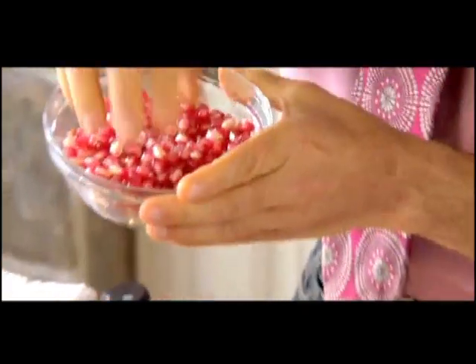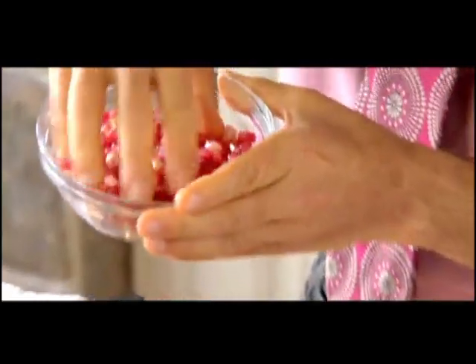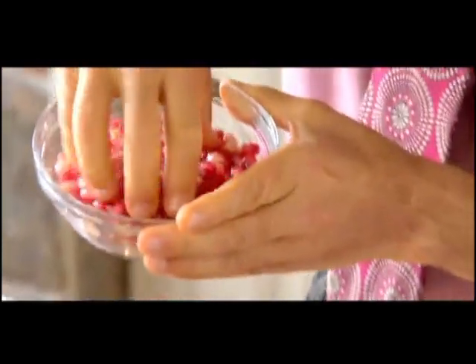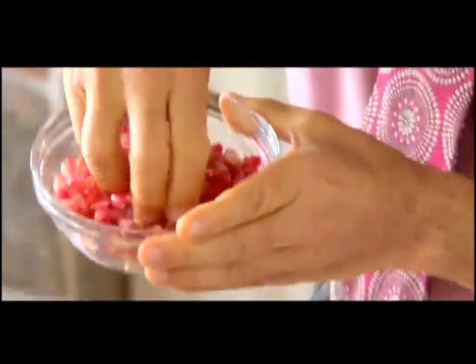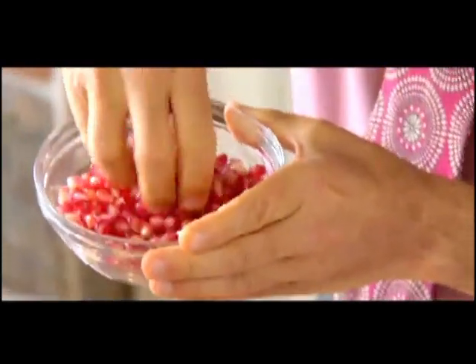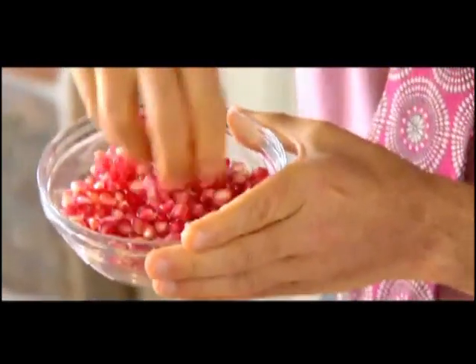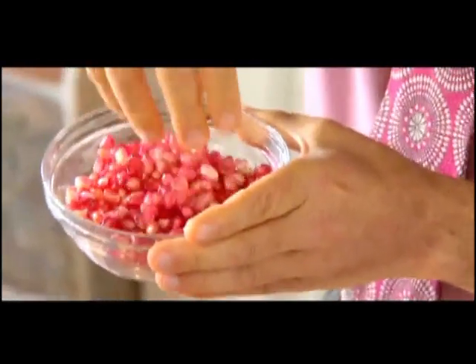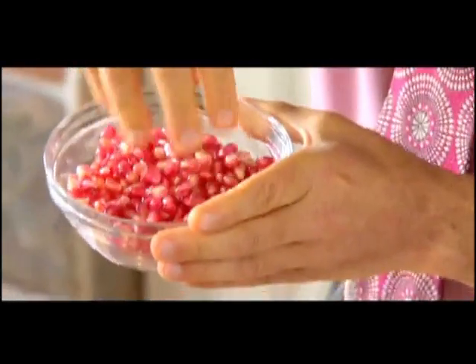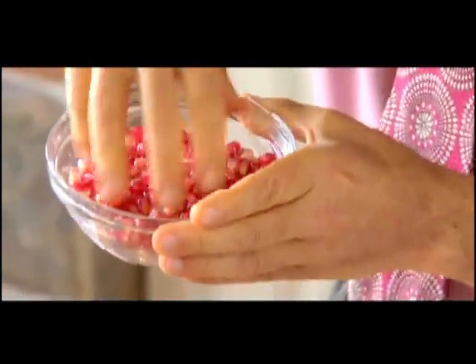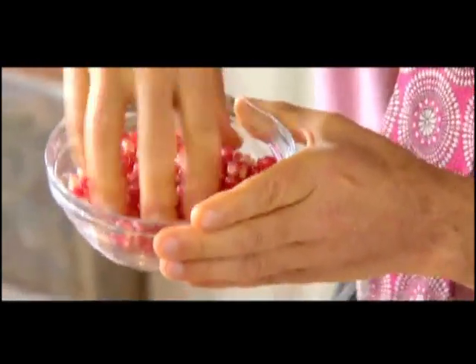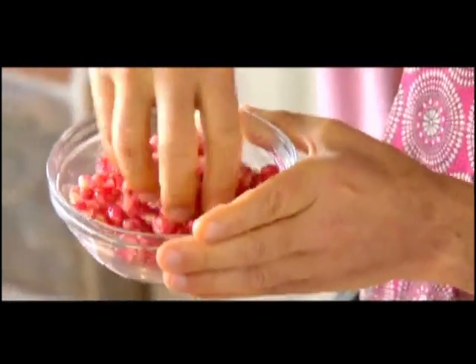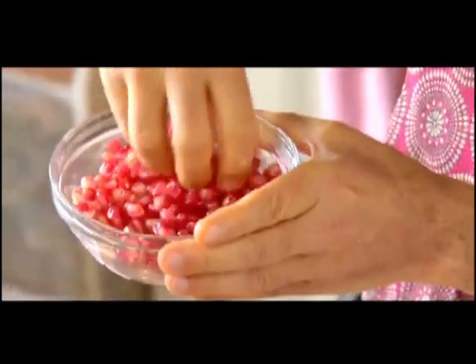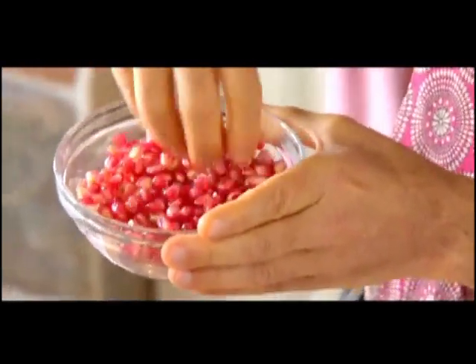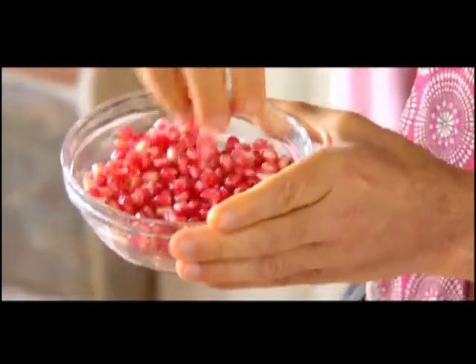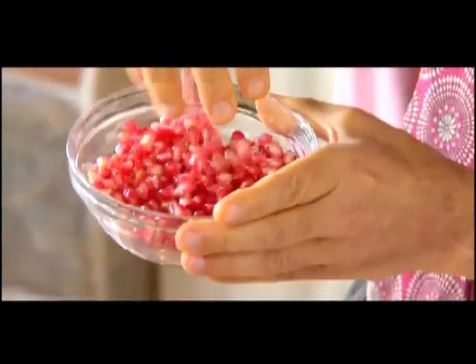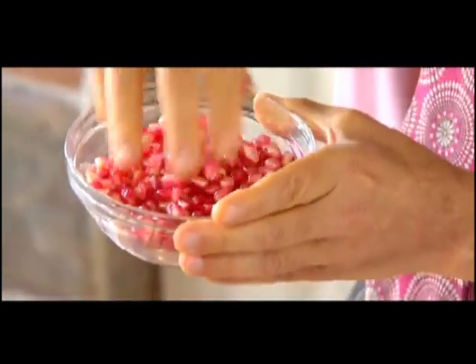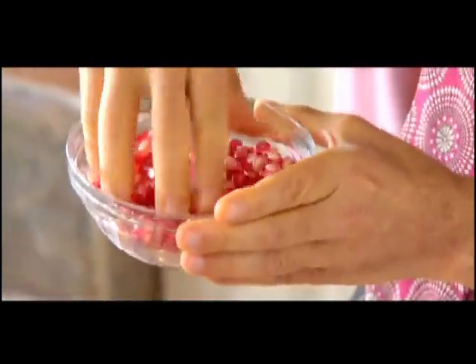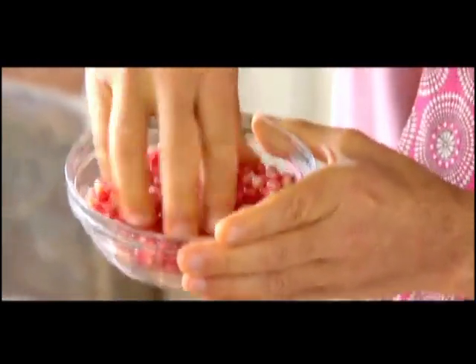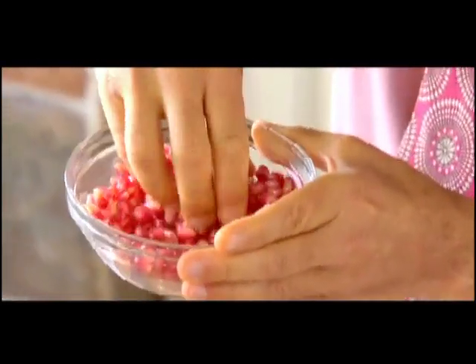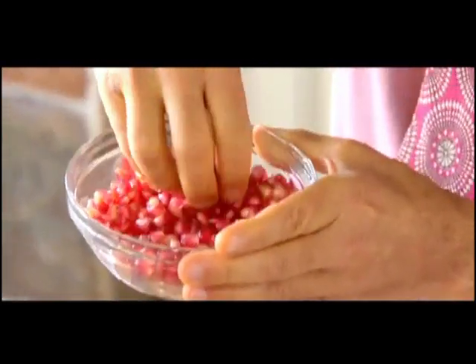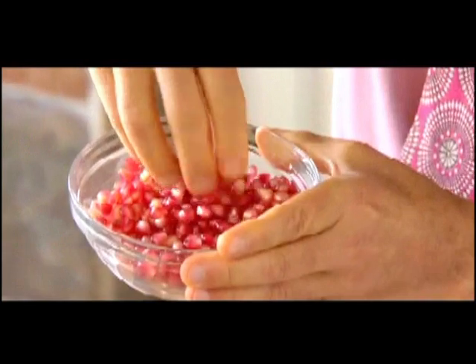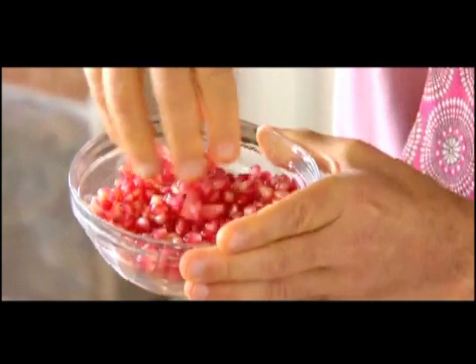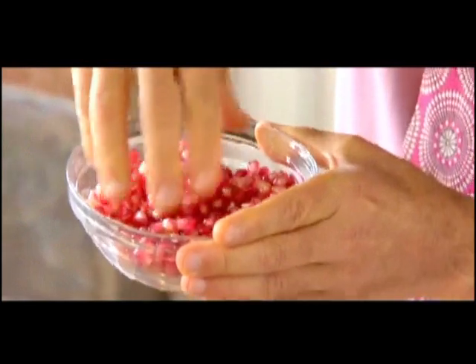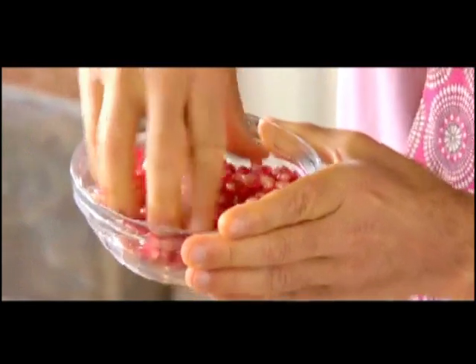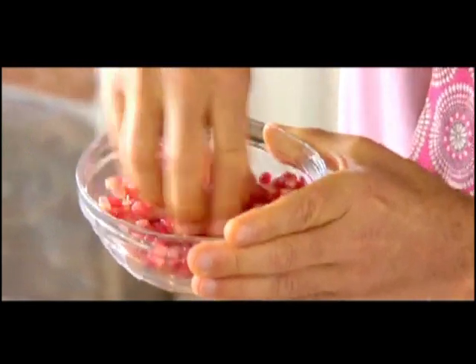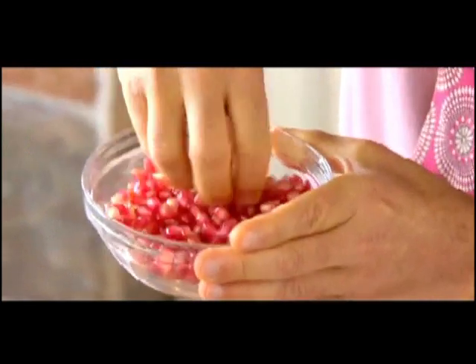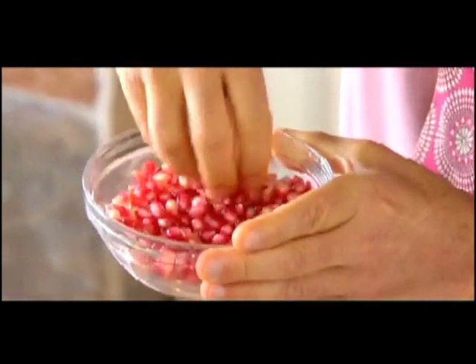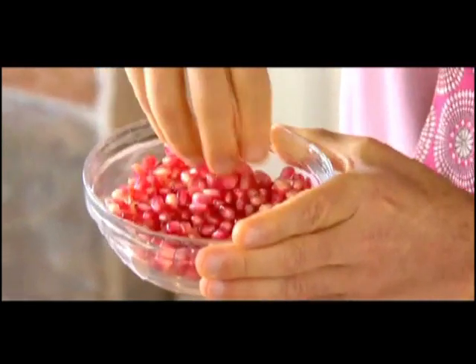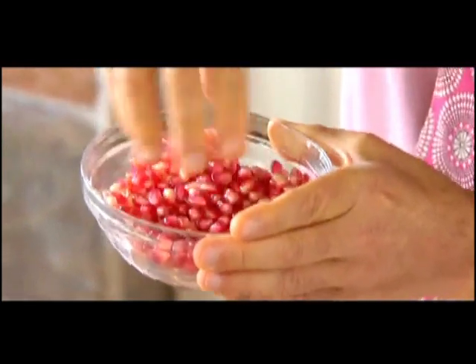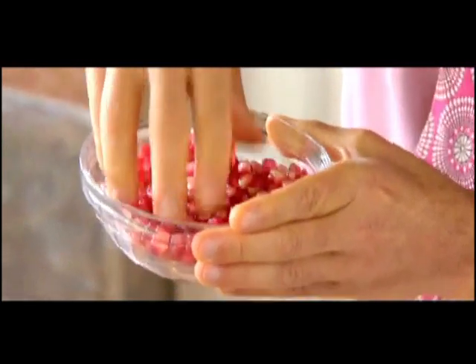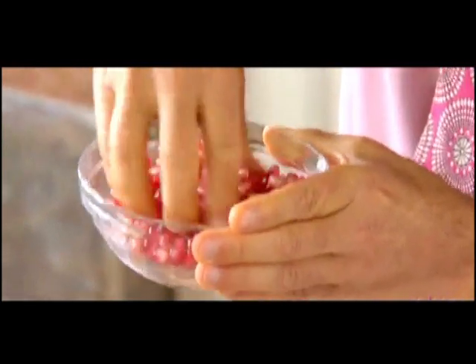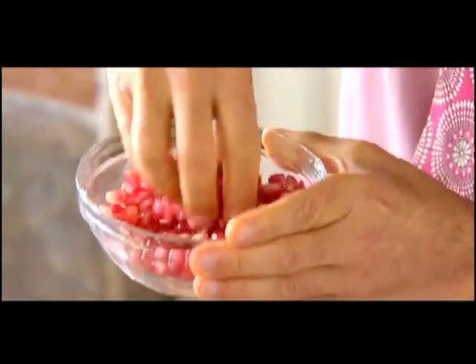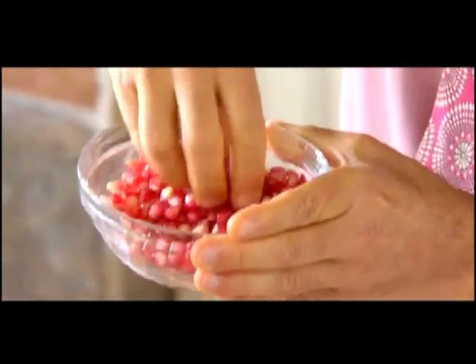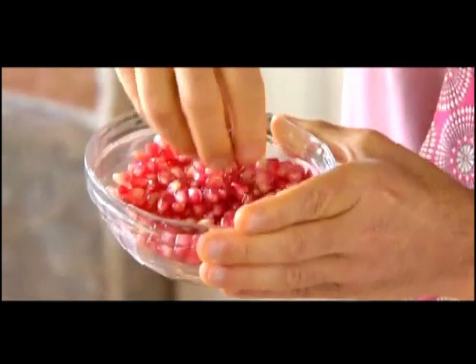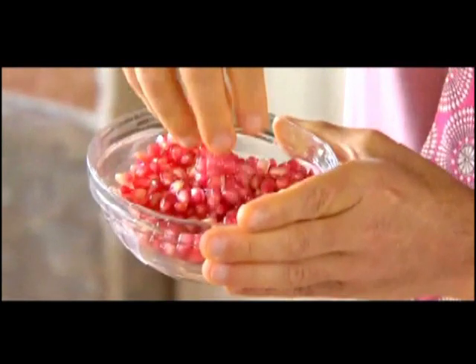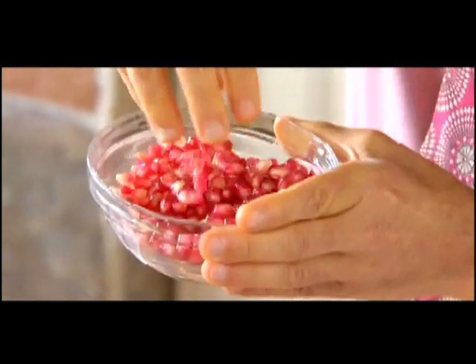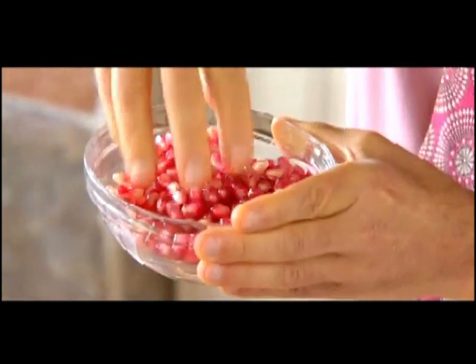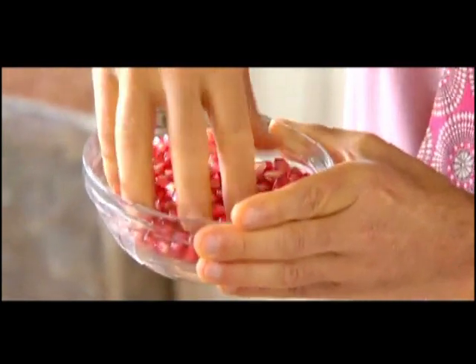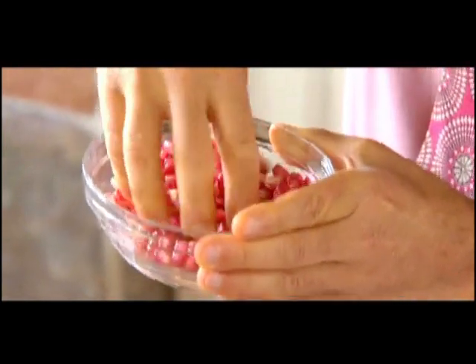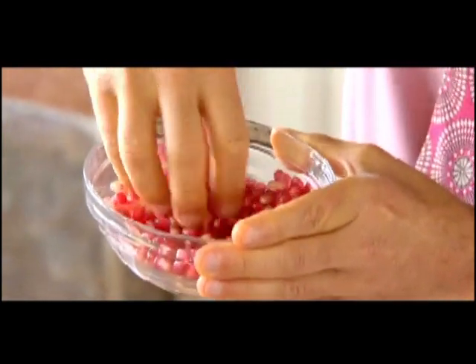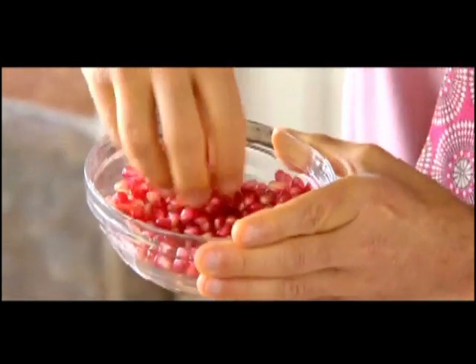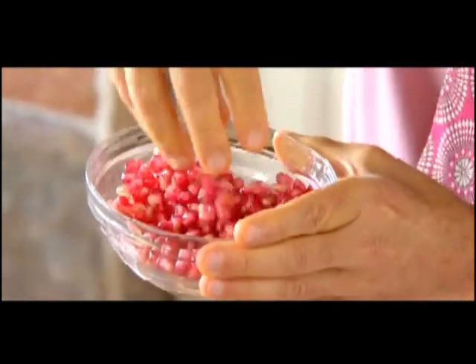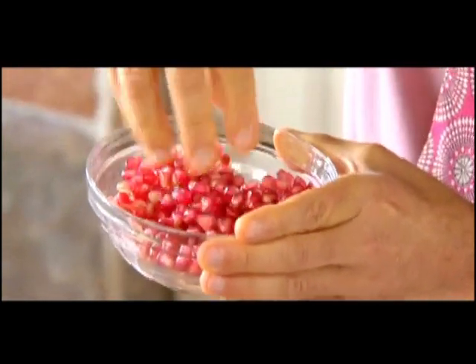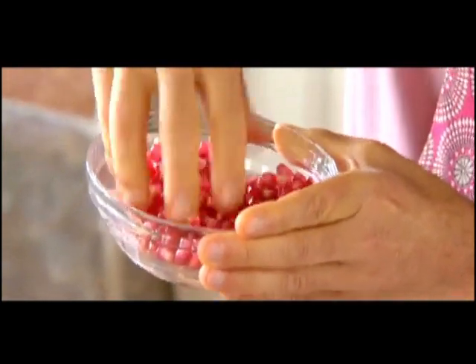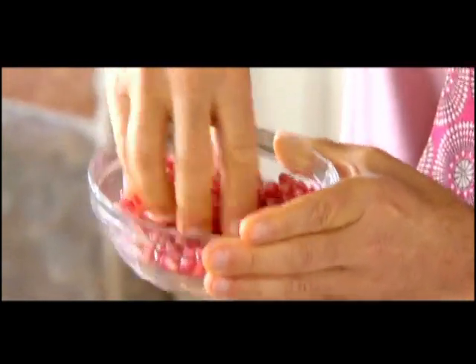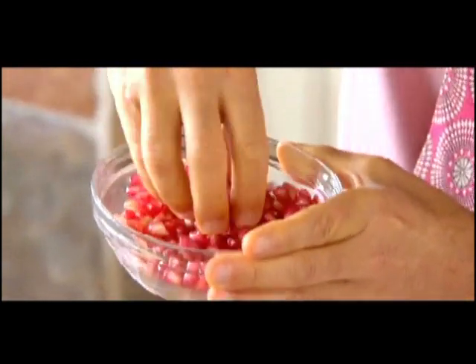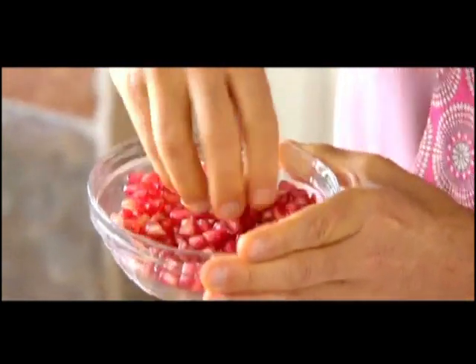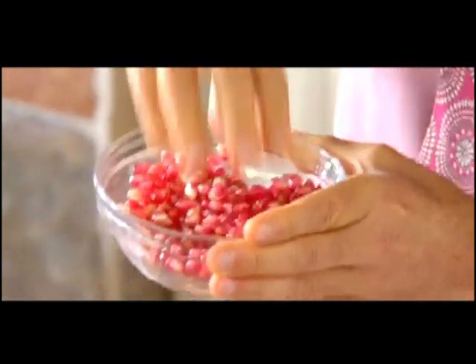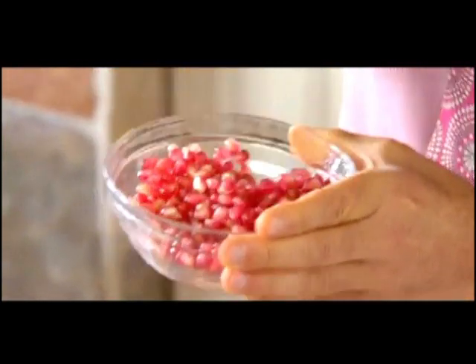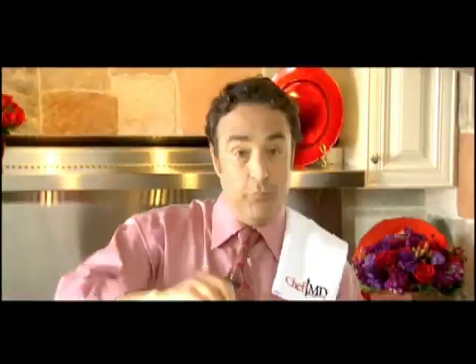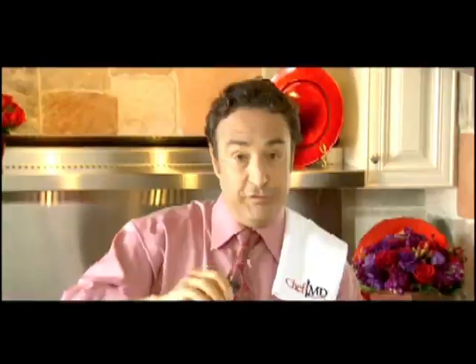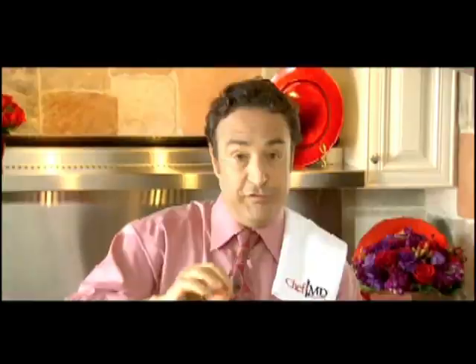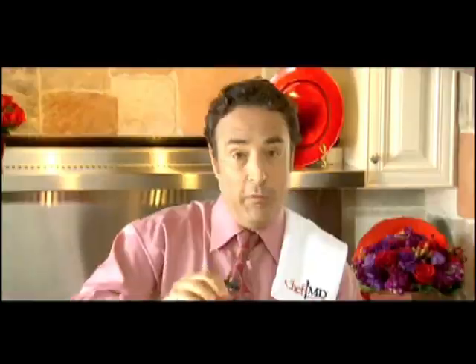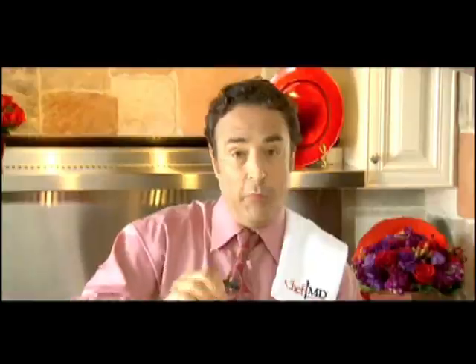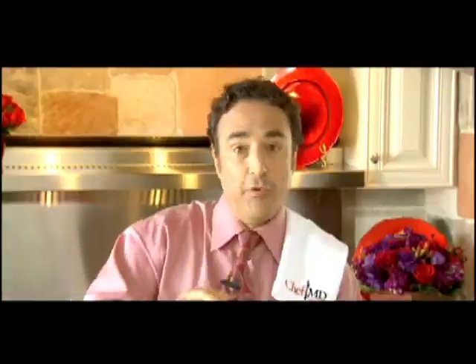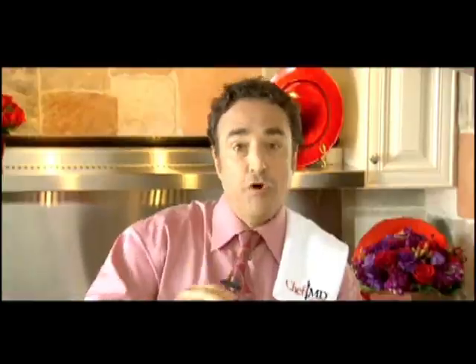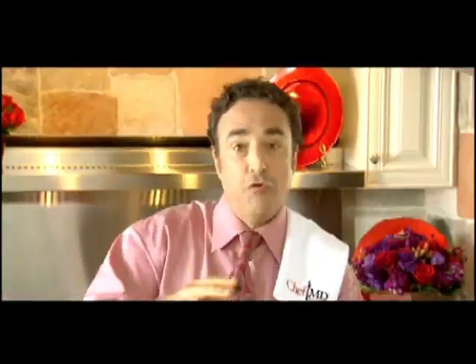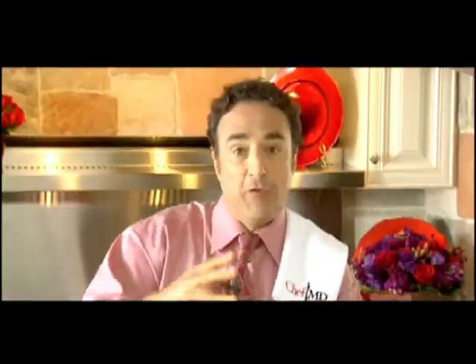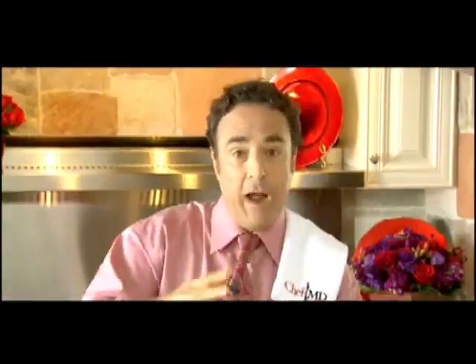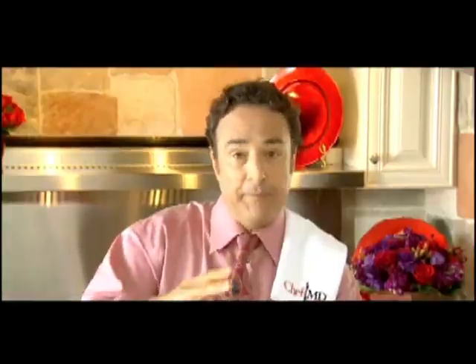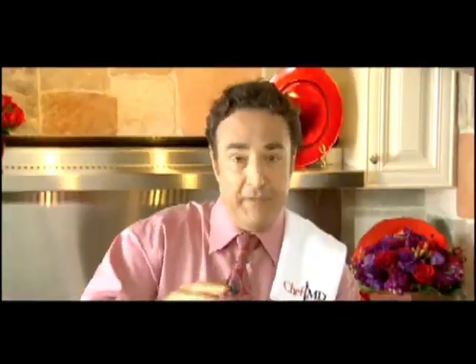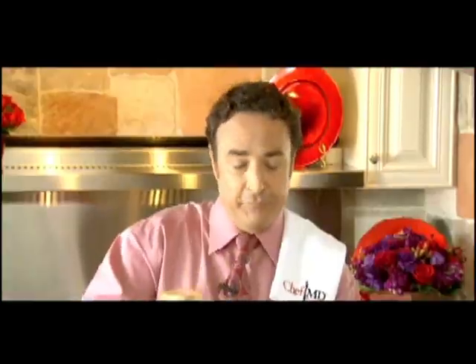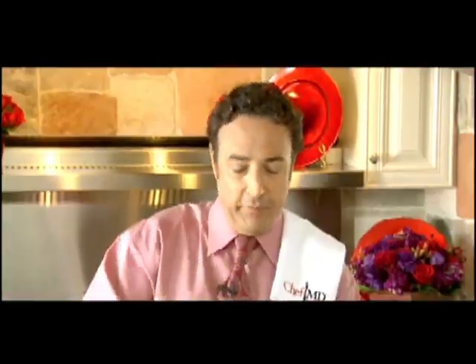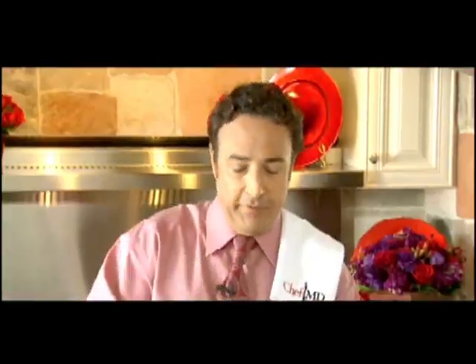They dry on a paper towel so that you can use them in chocolate, which is what we're going to wrap these with.